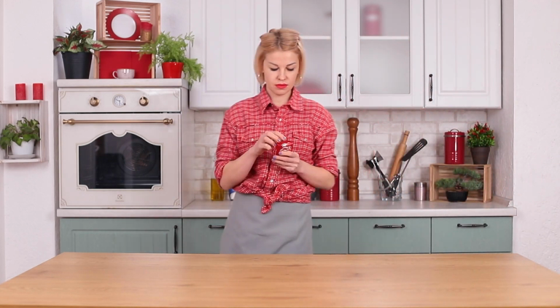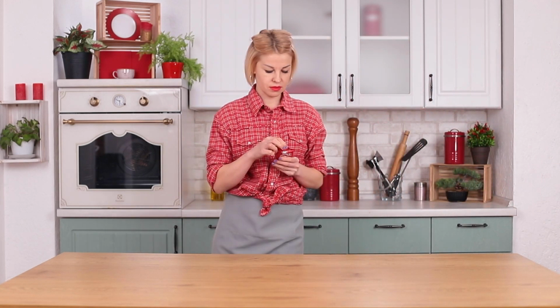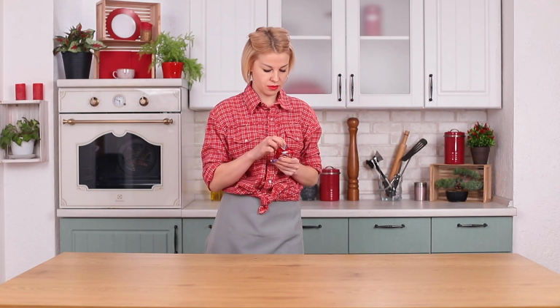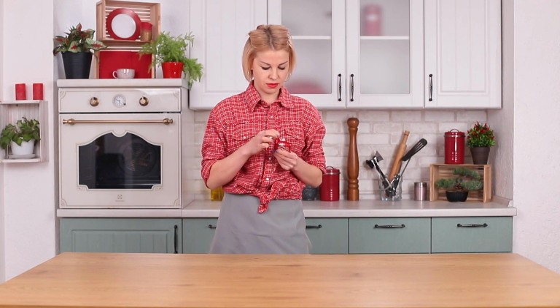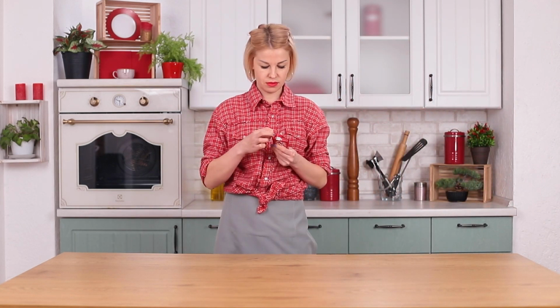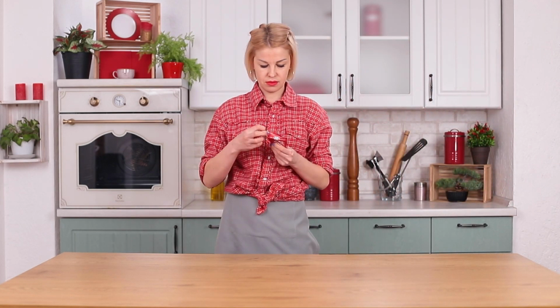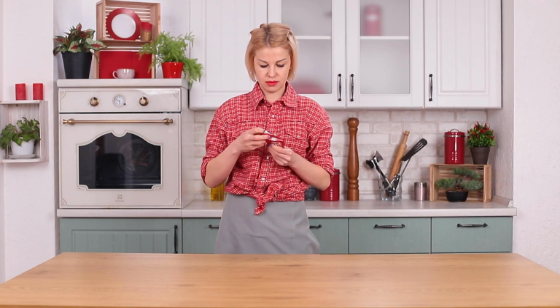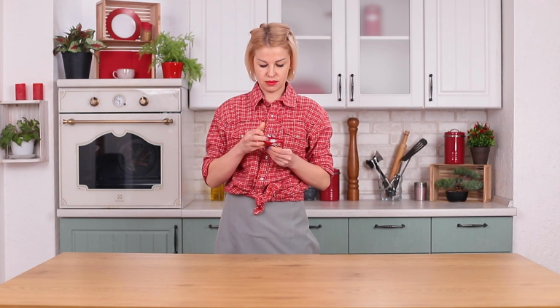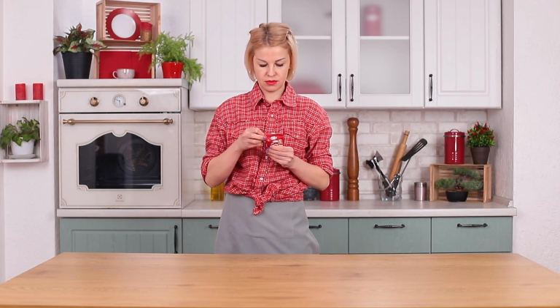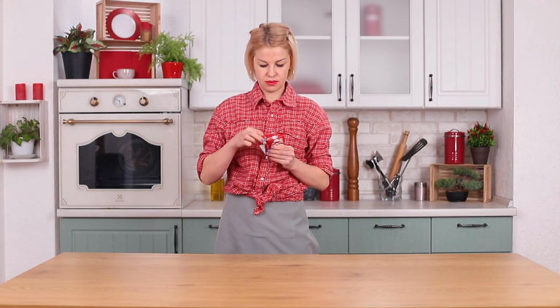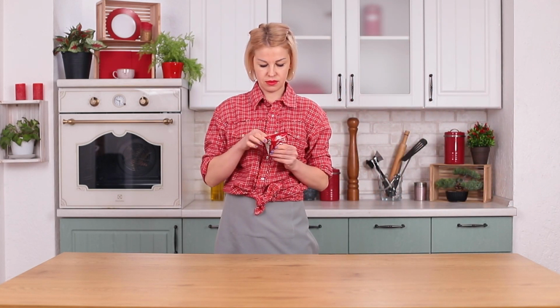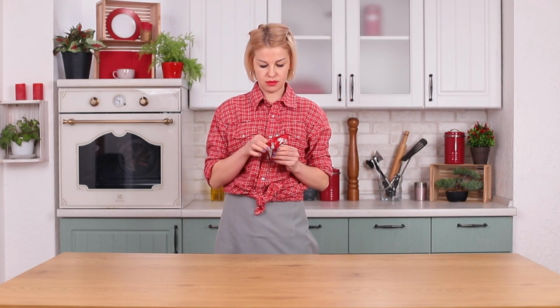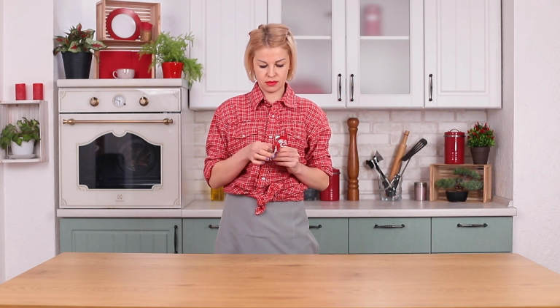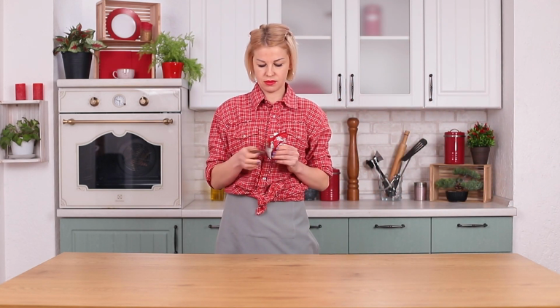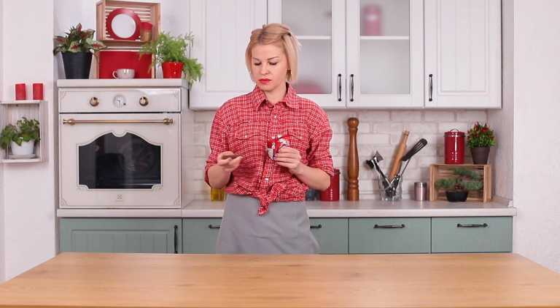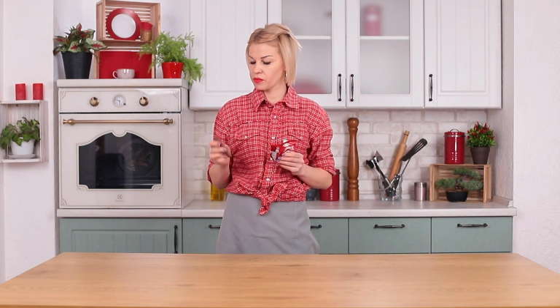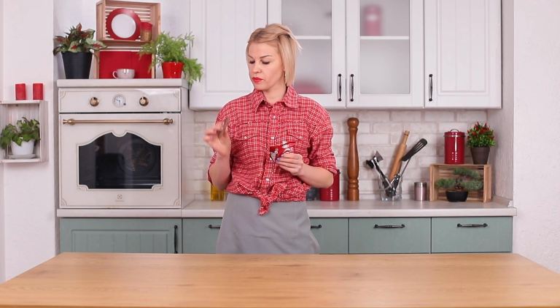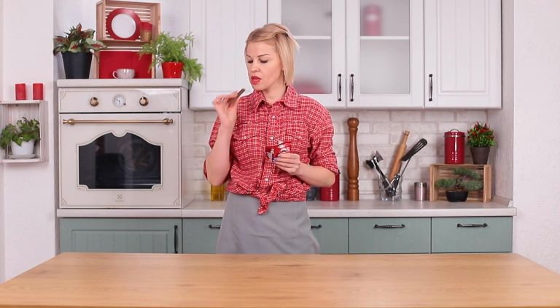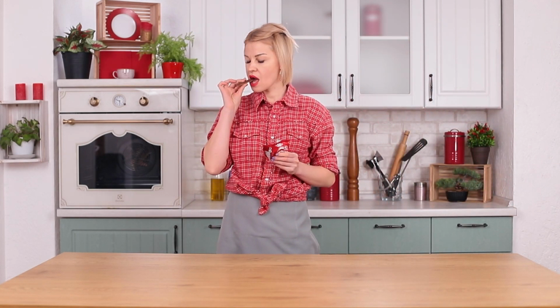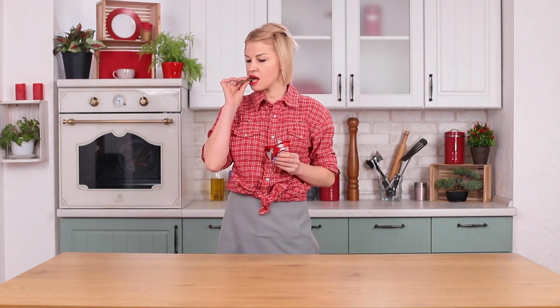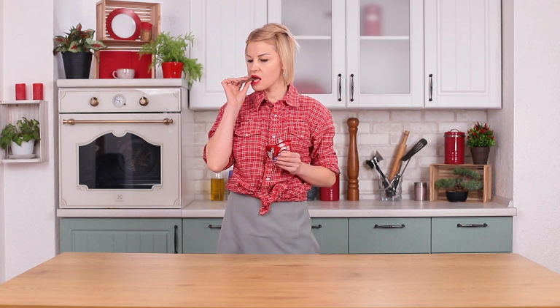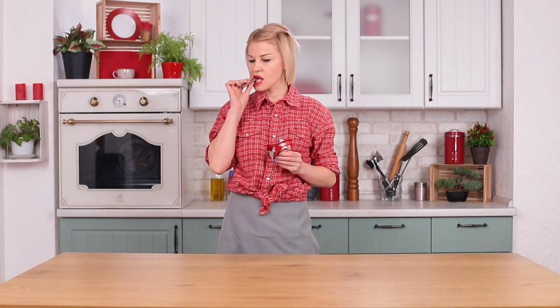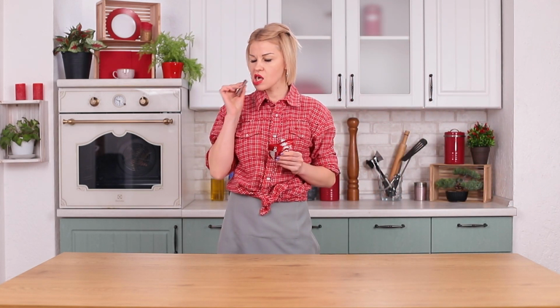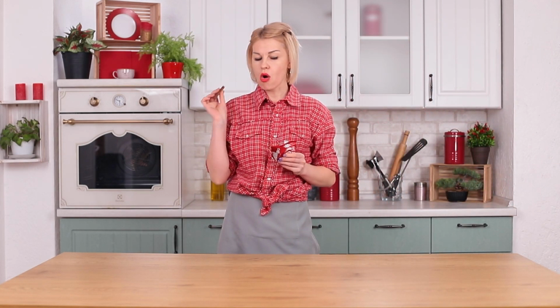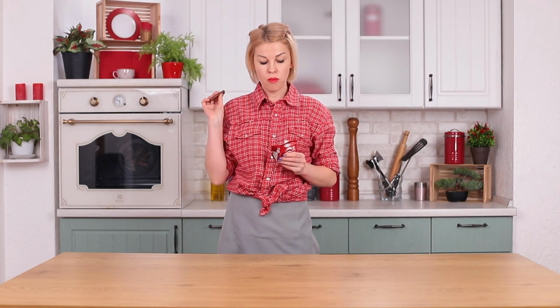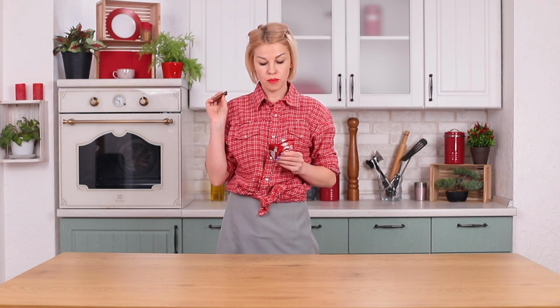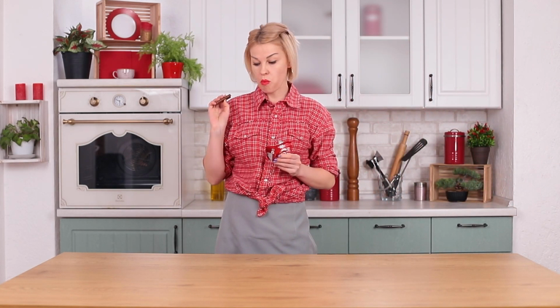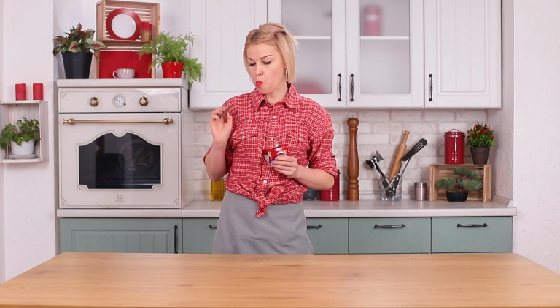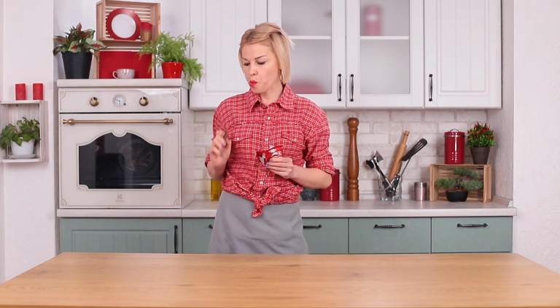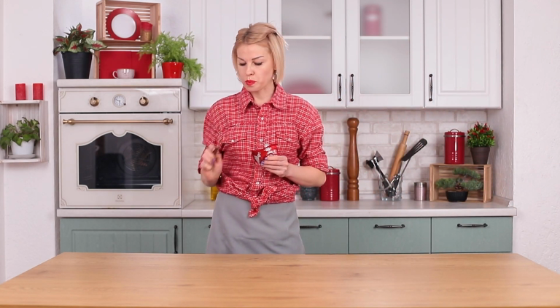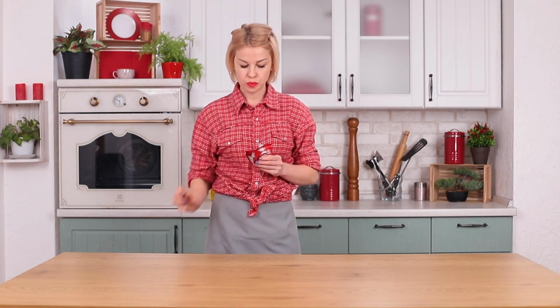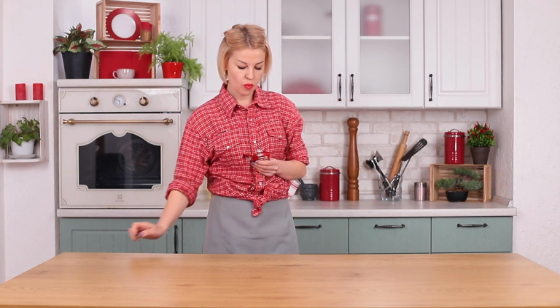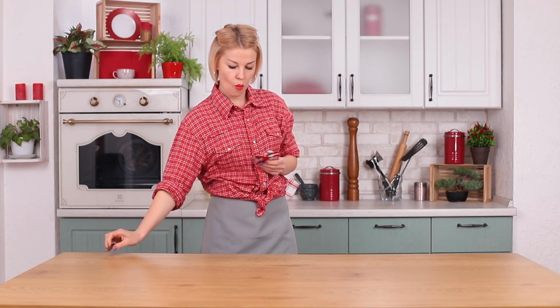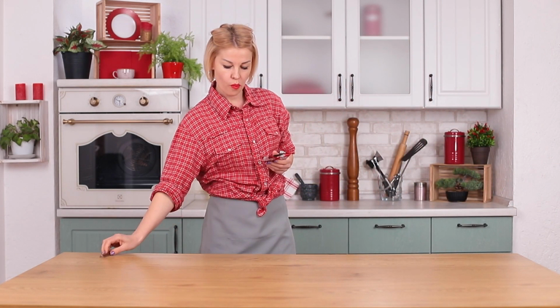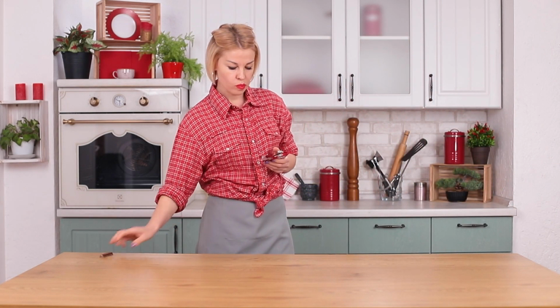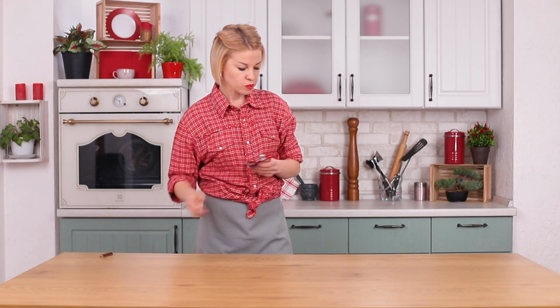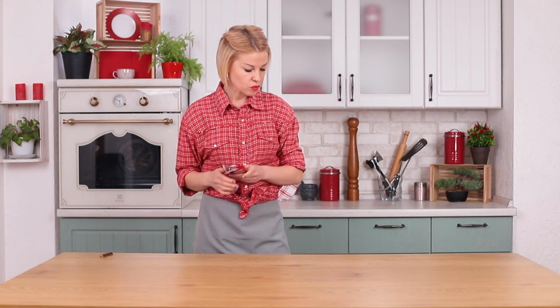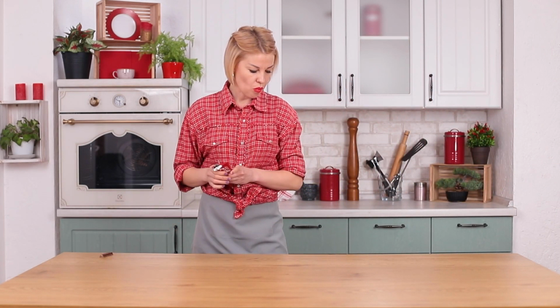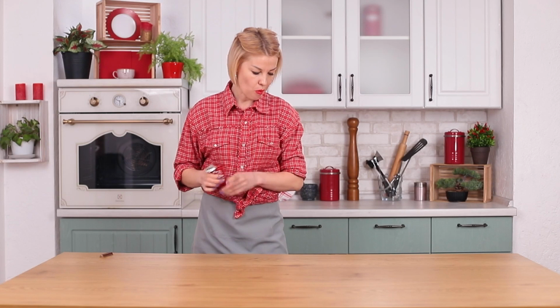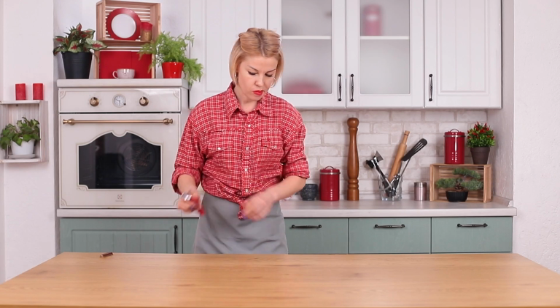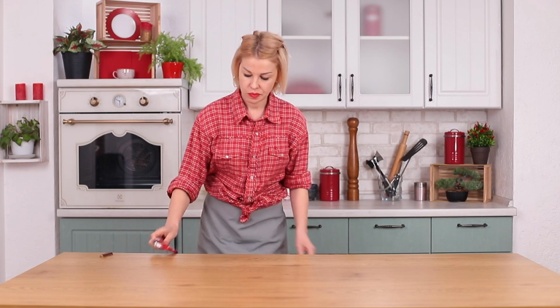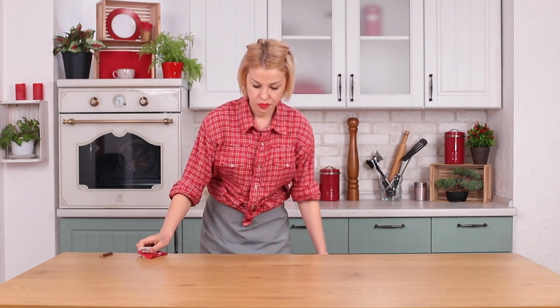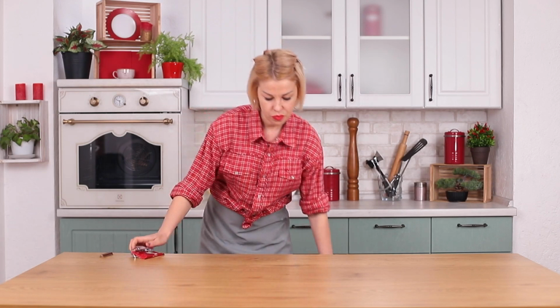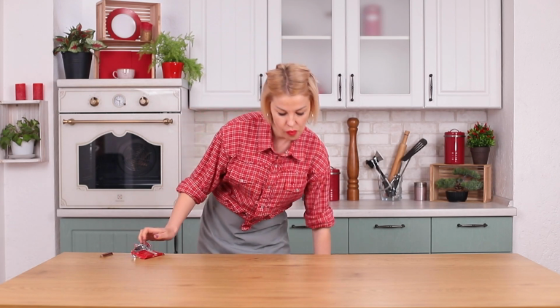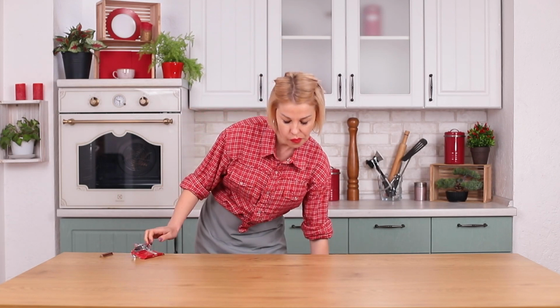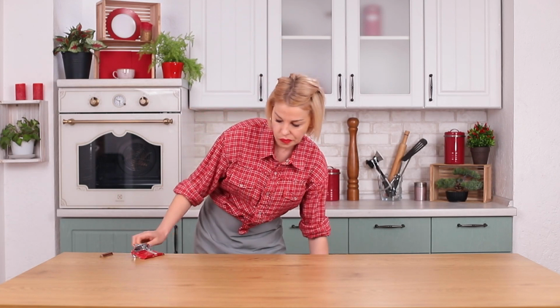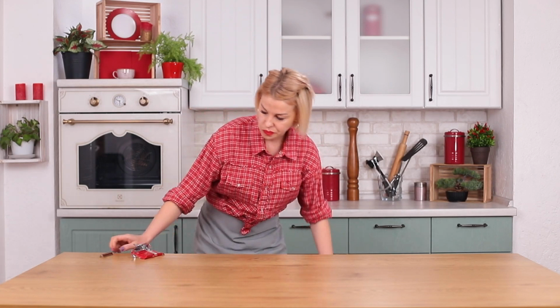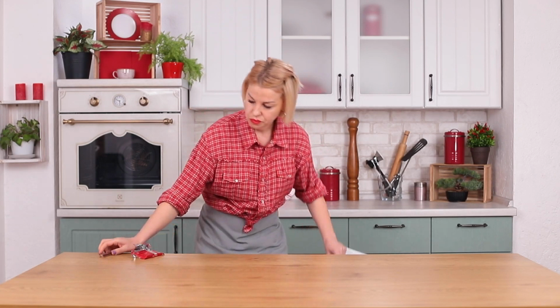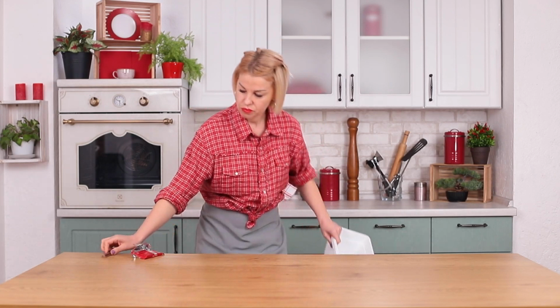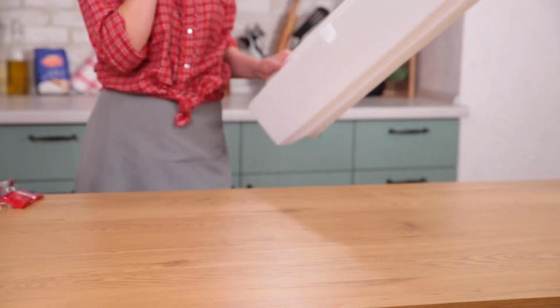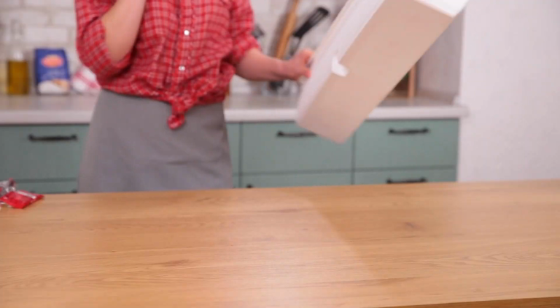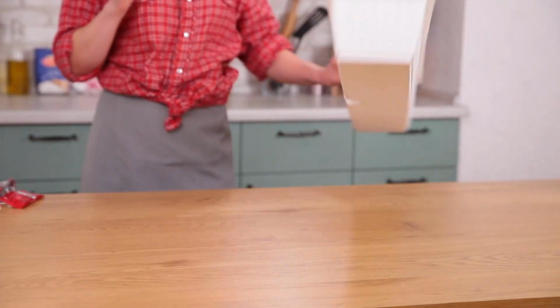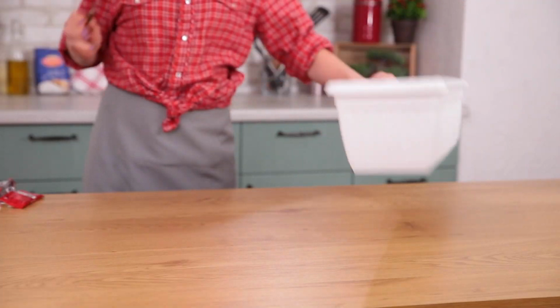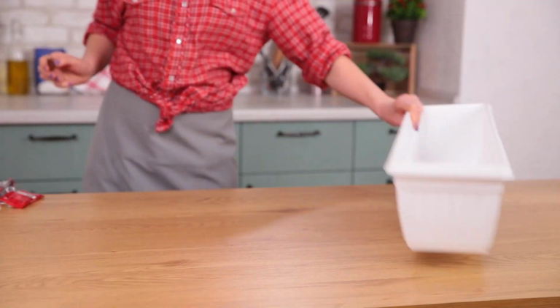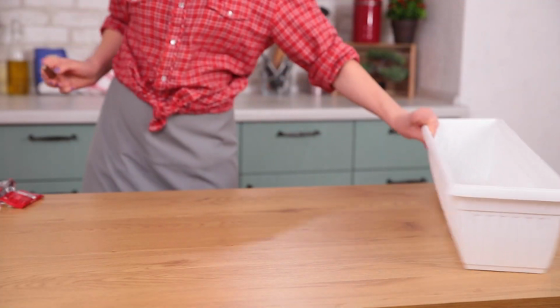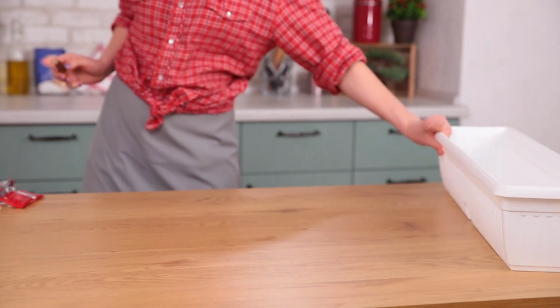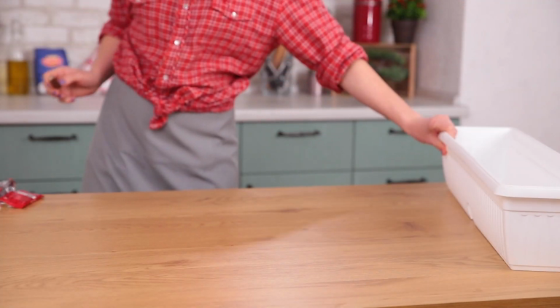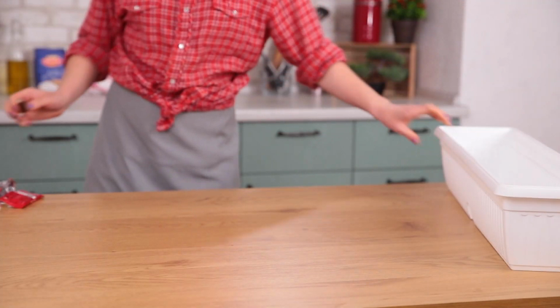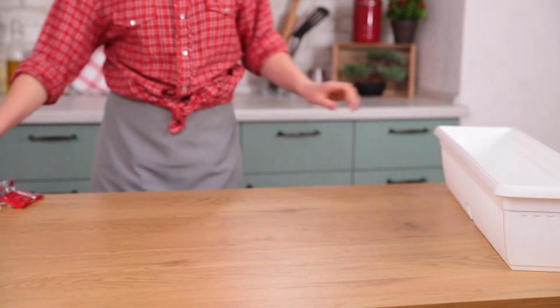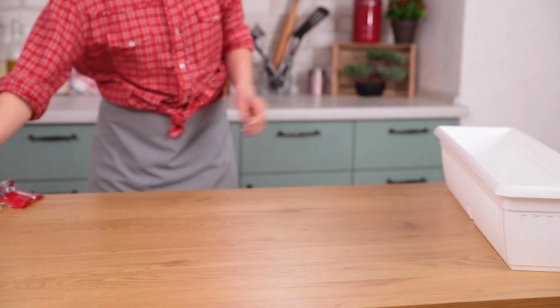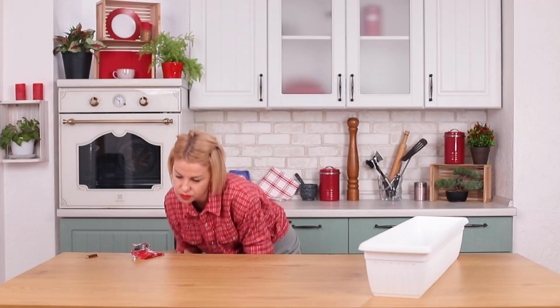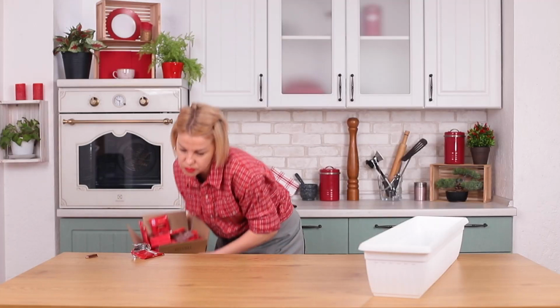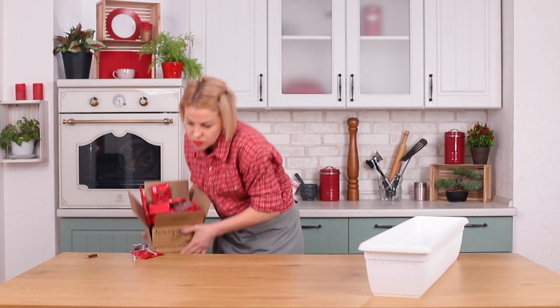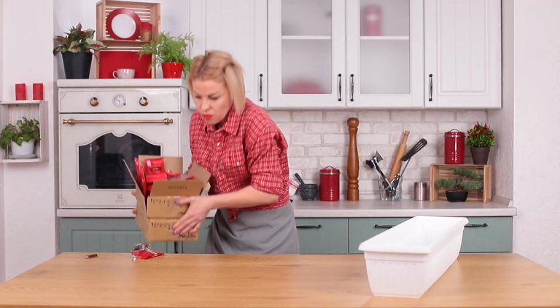Have a break. Have a Kit Kat. But if you need a bigger break, you'll need a bigger Kit Kat. And here's how you make one.